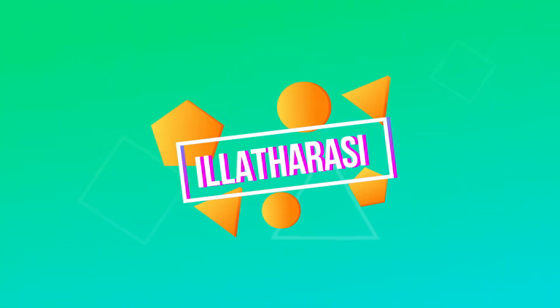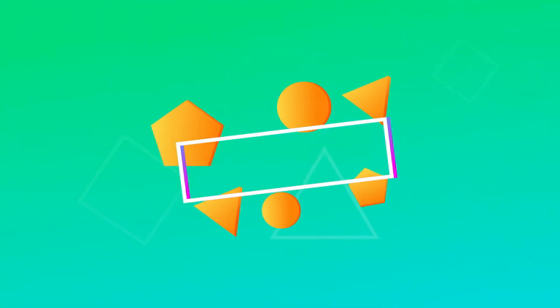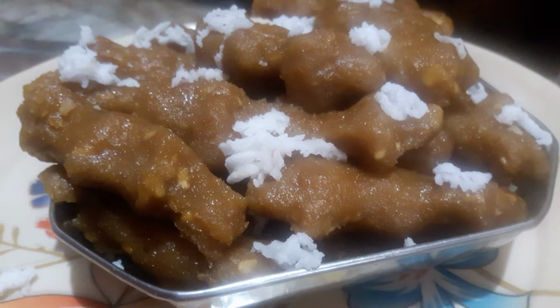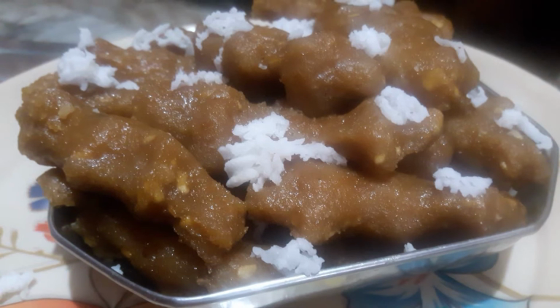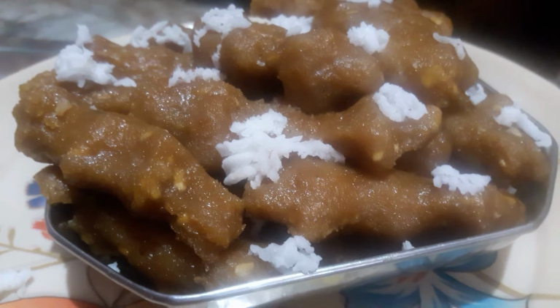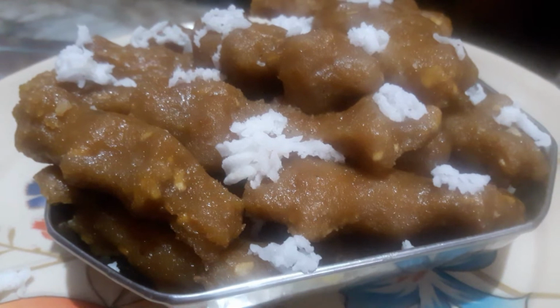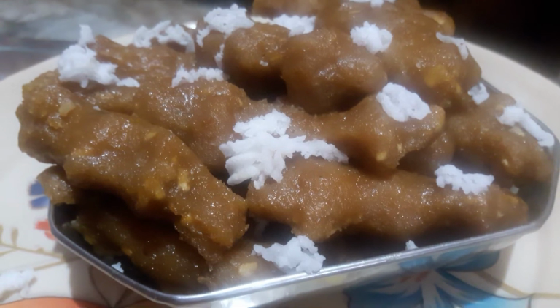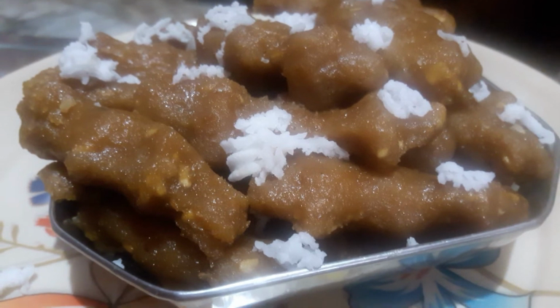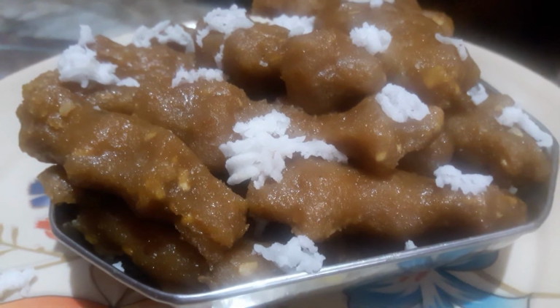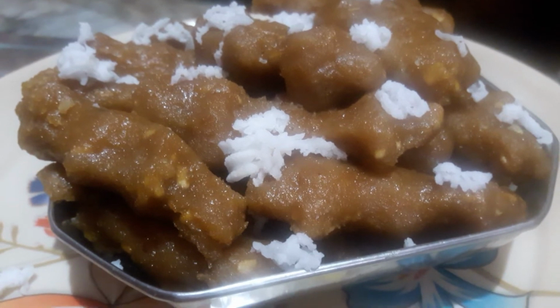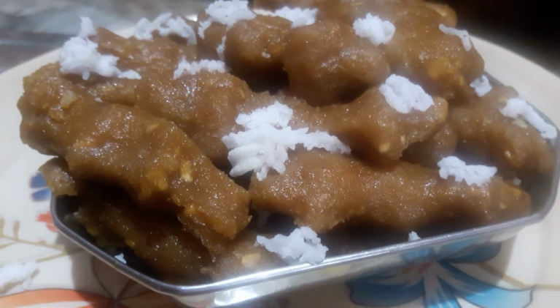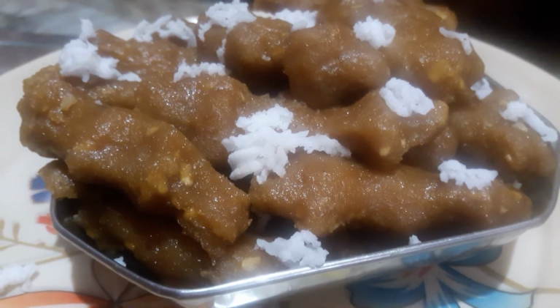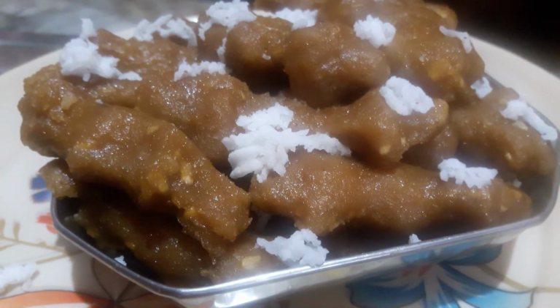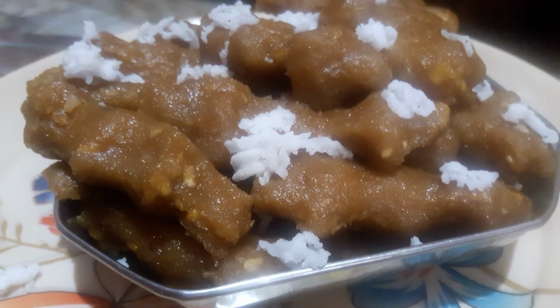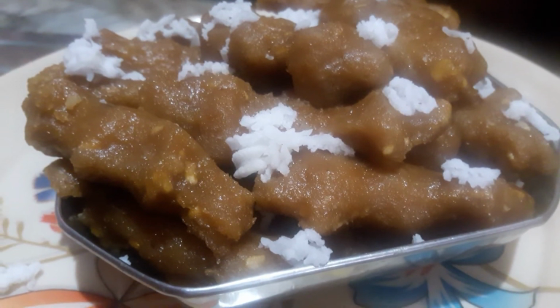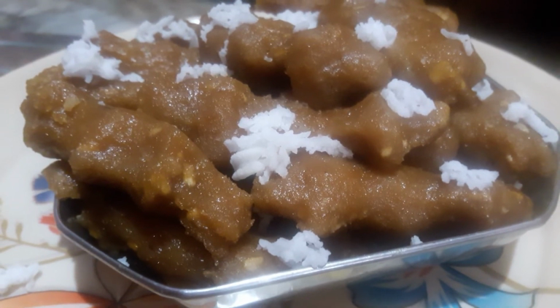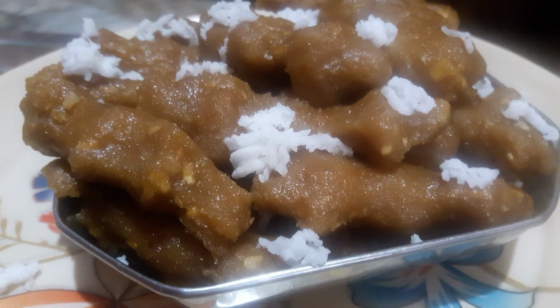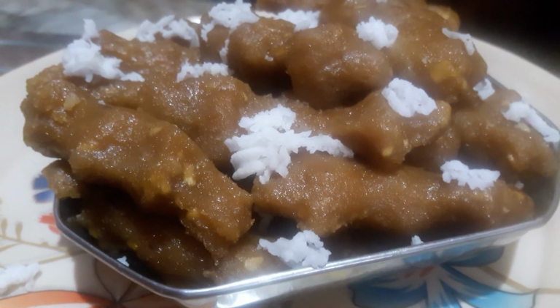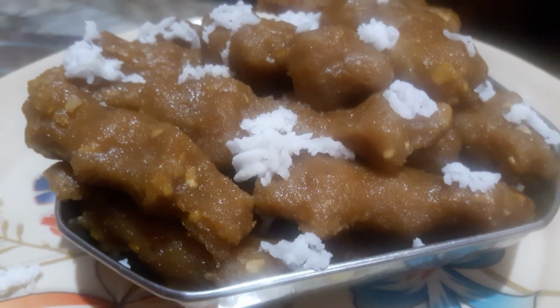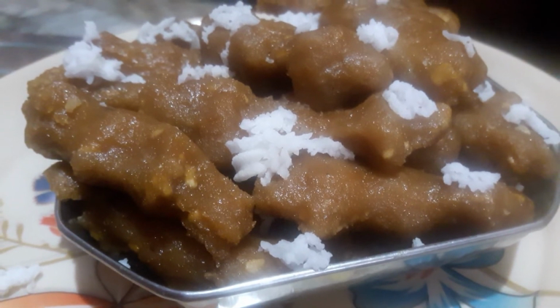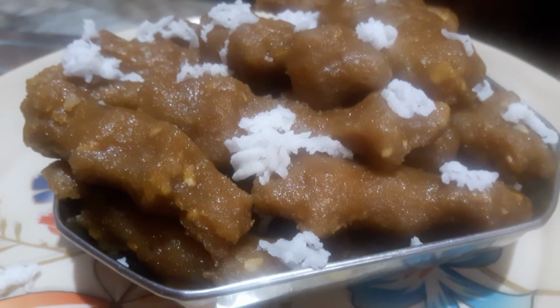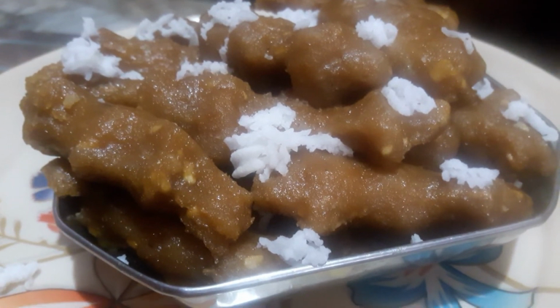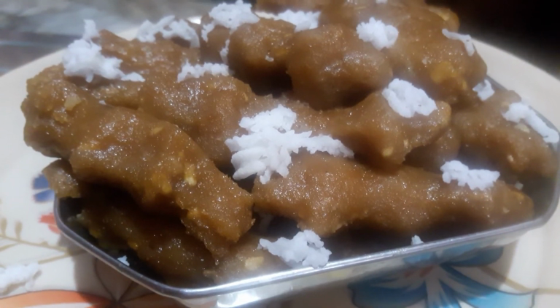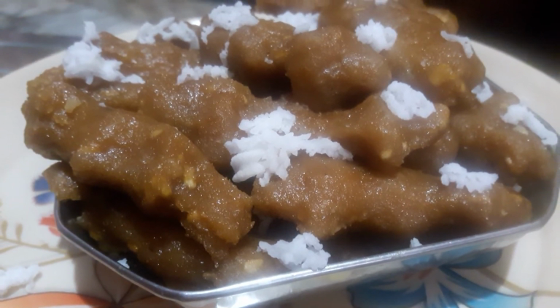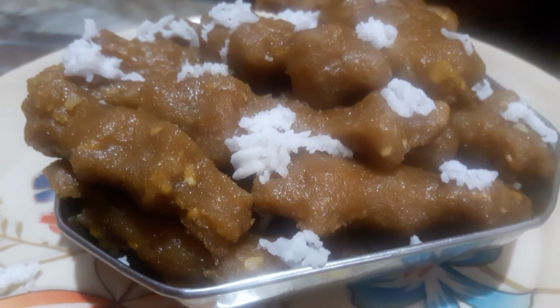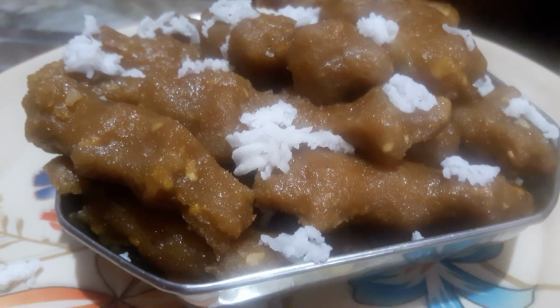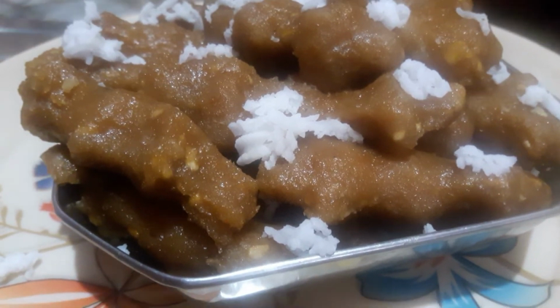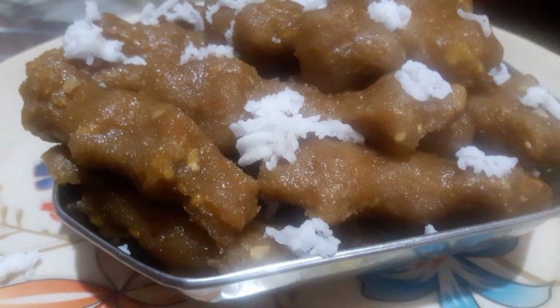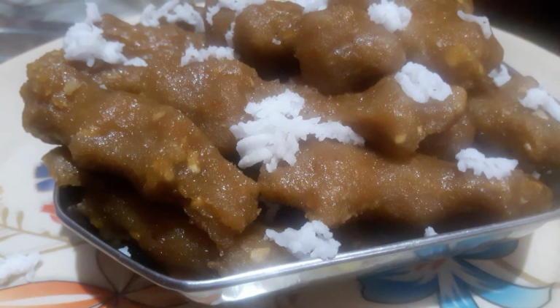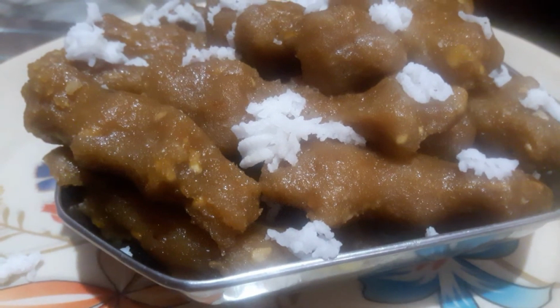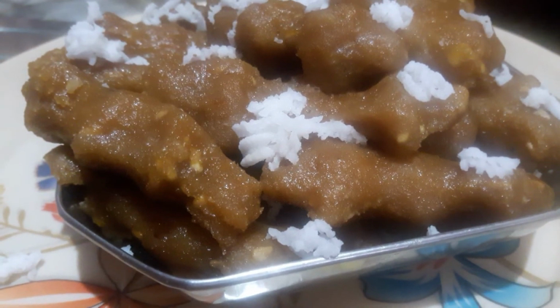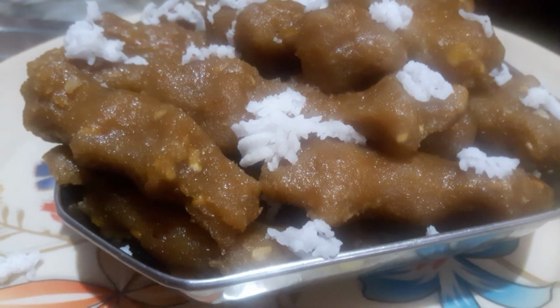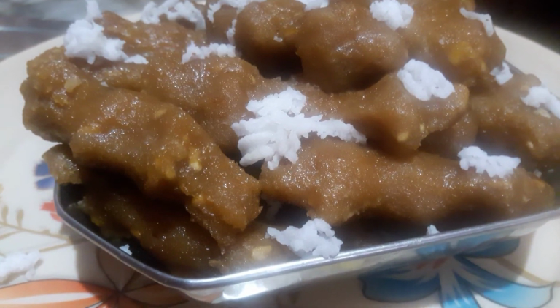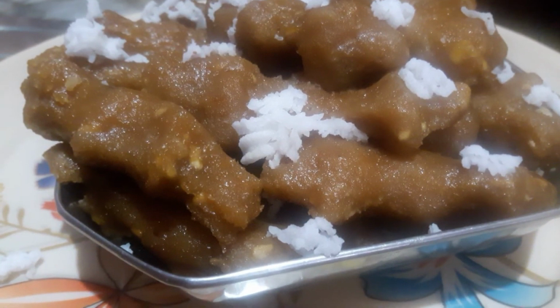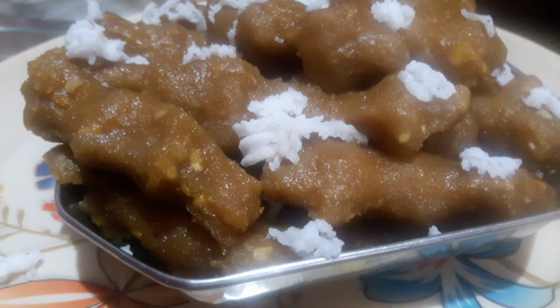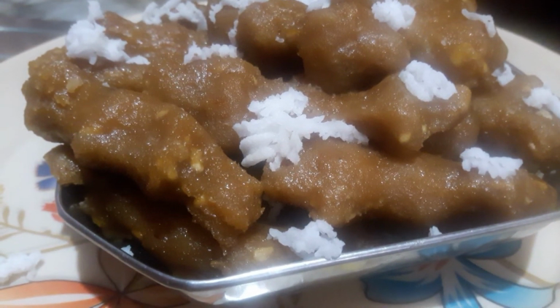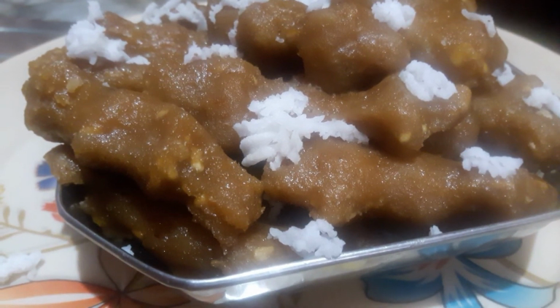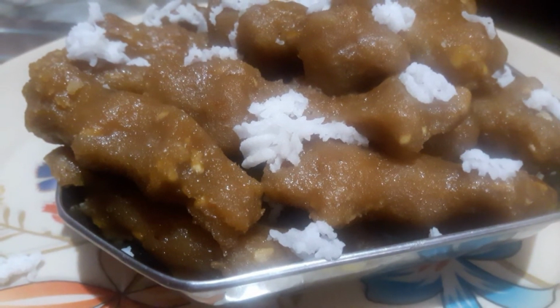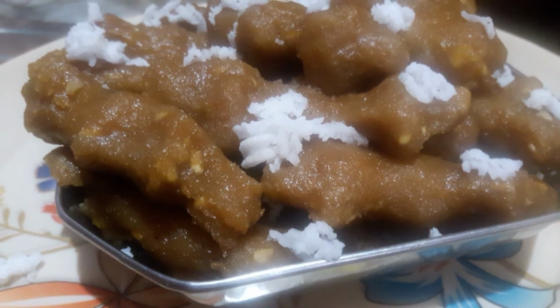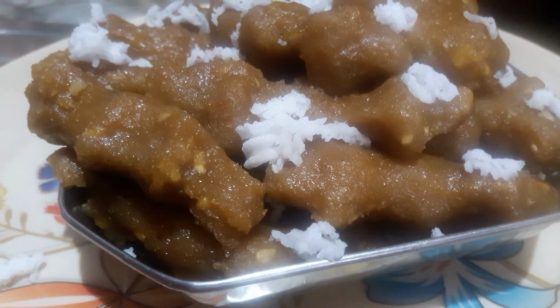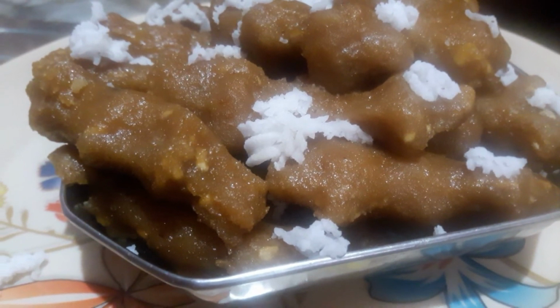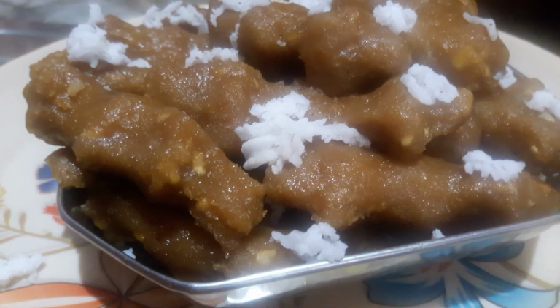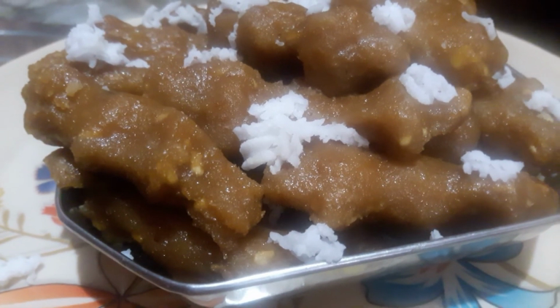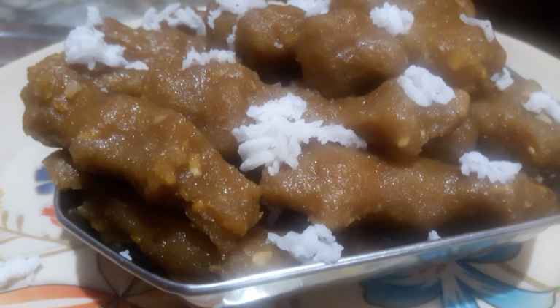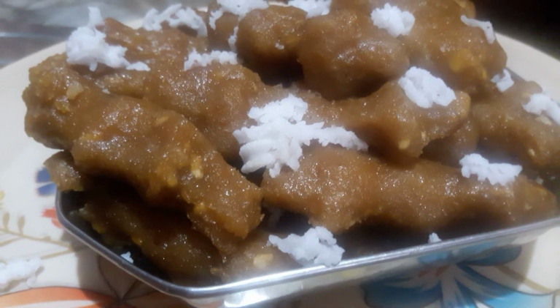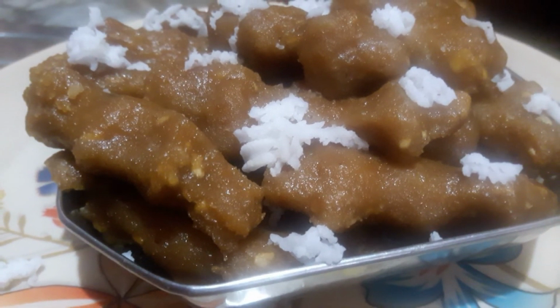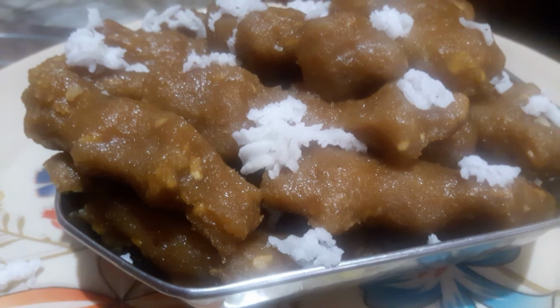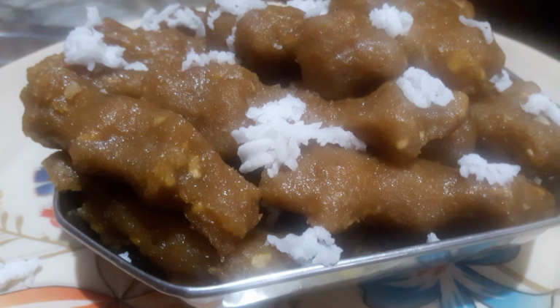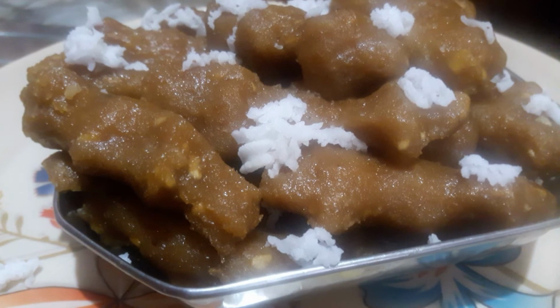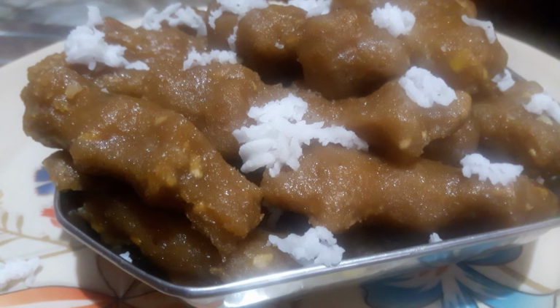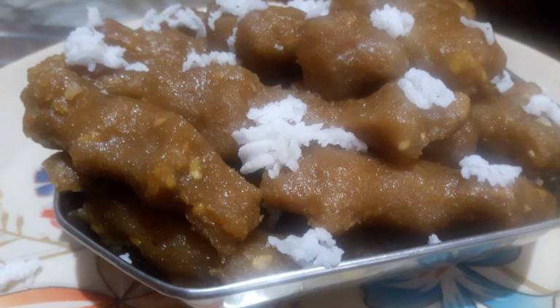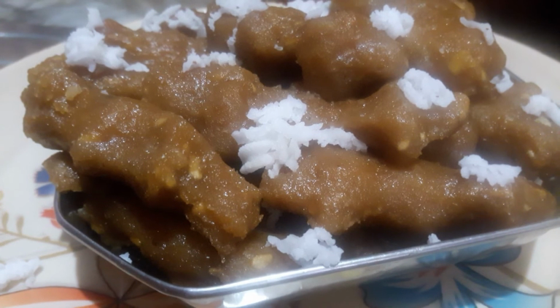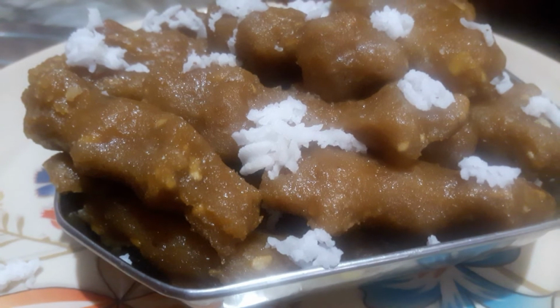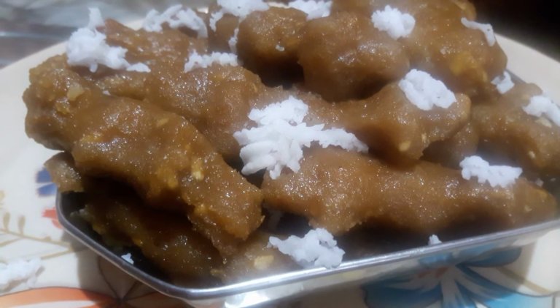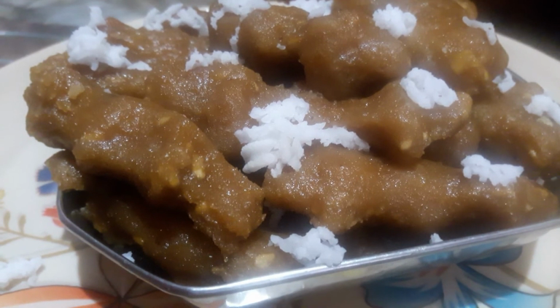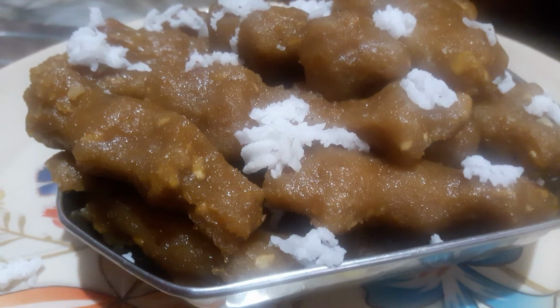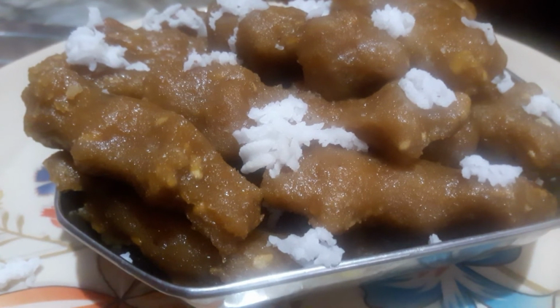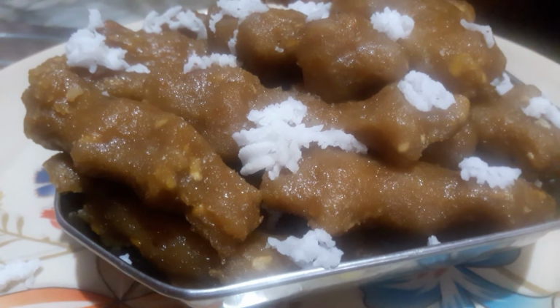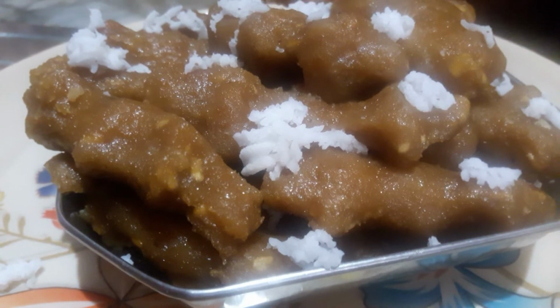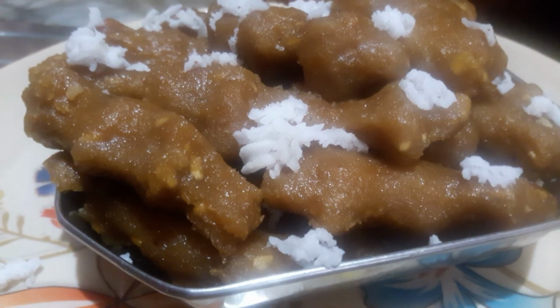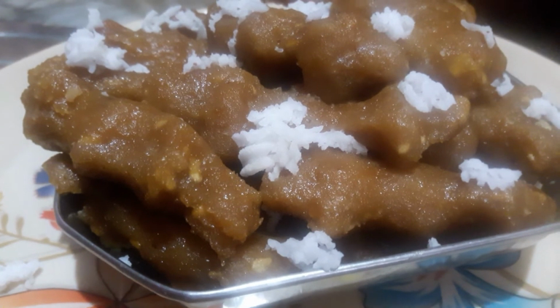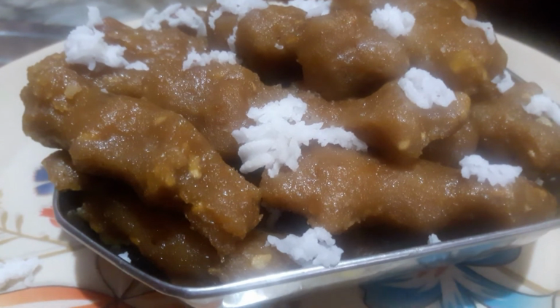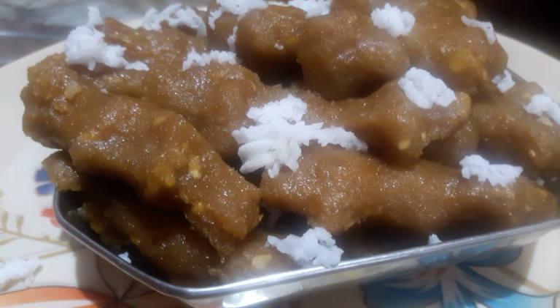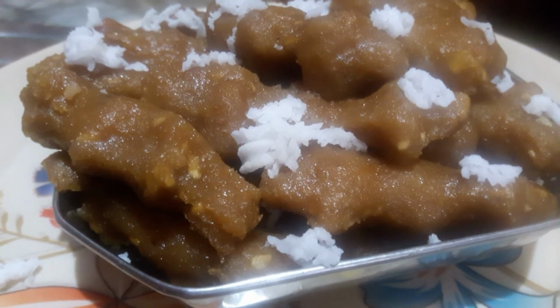Hello friends! Happy Vinayagar Chaturthi. We will see how it is done in this video.